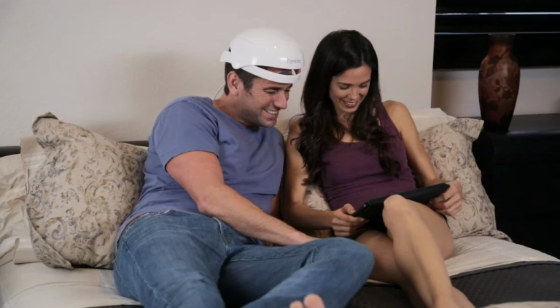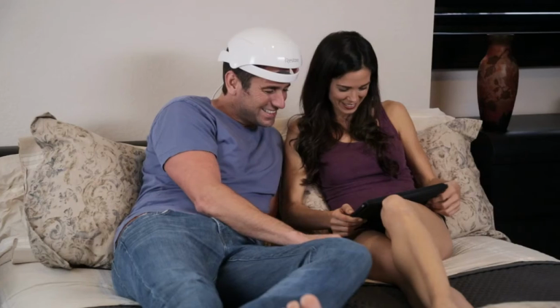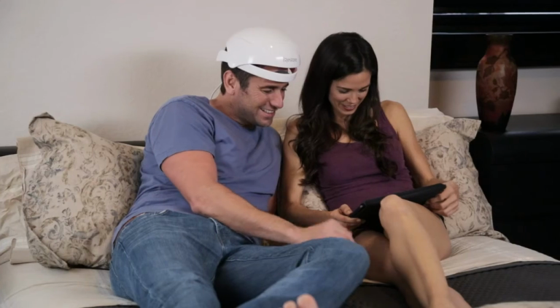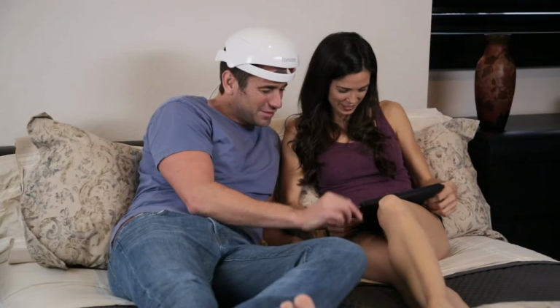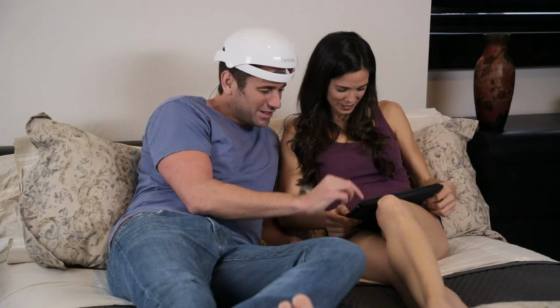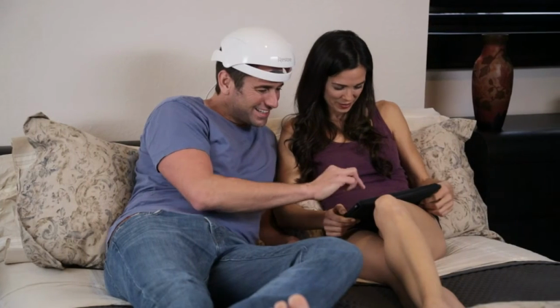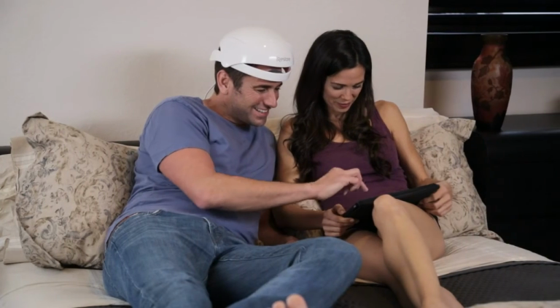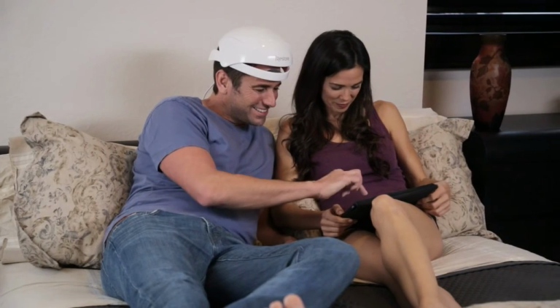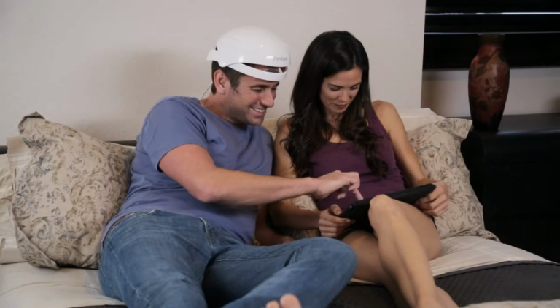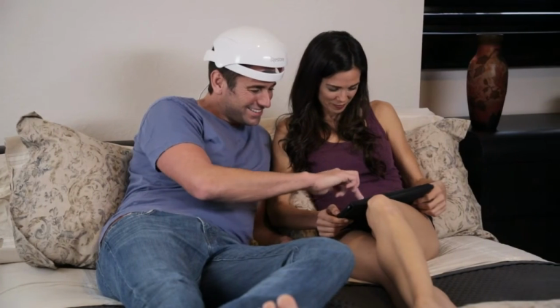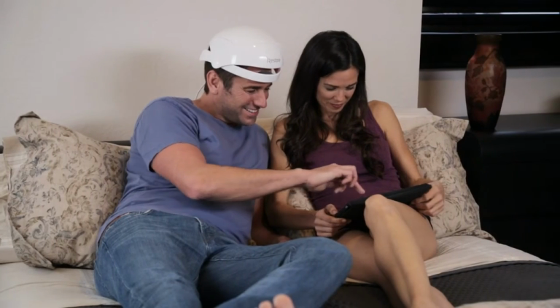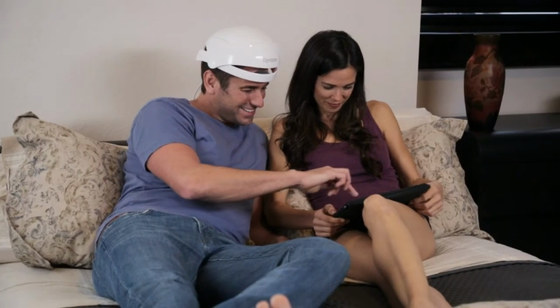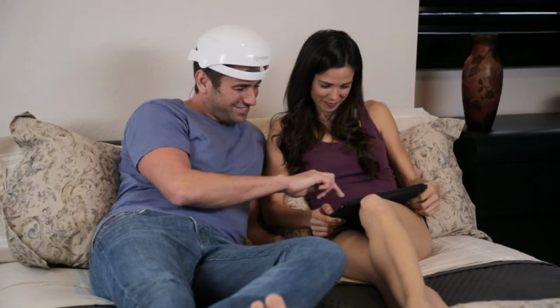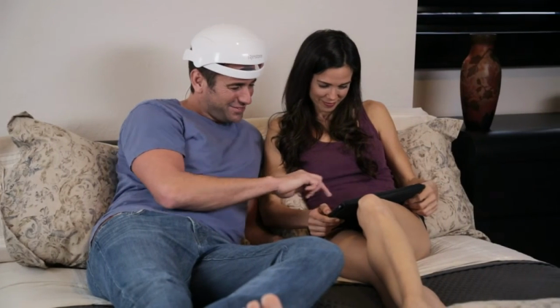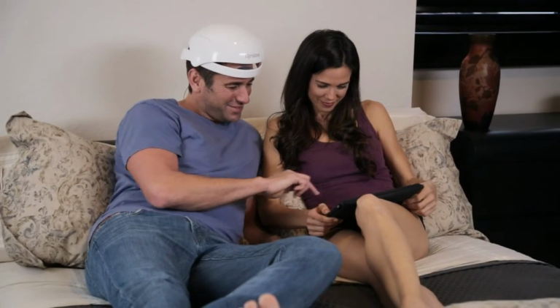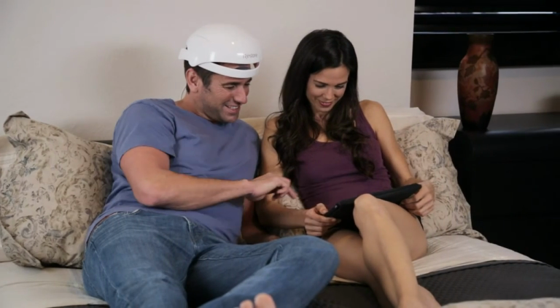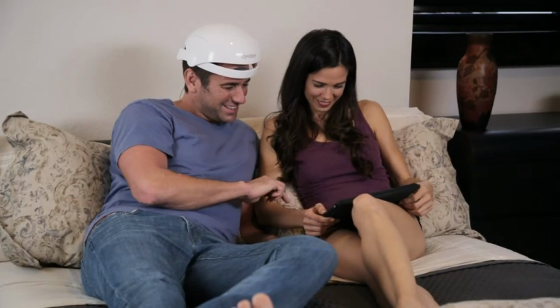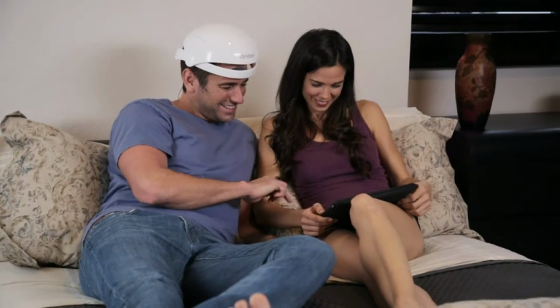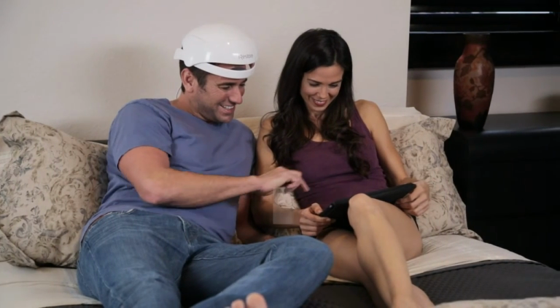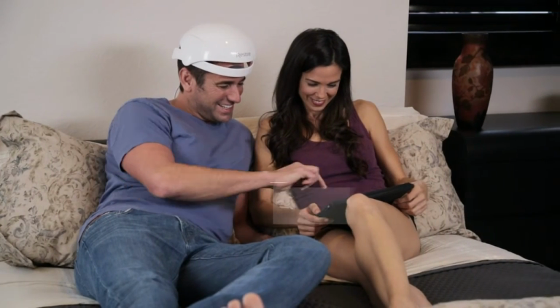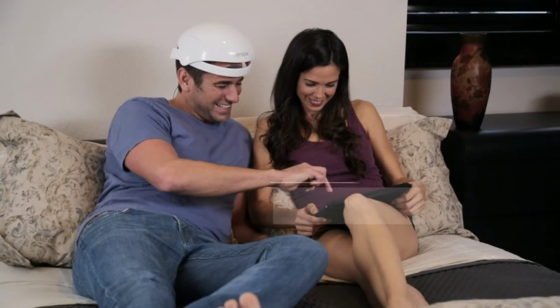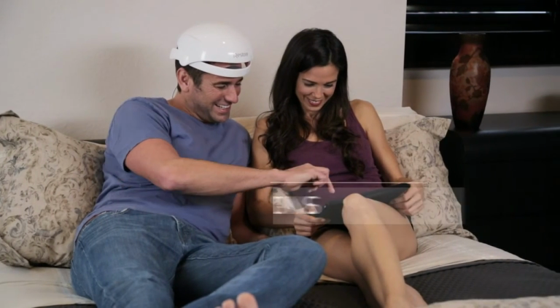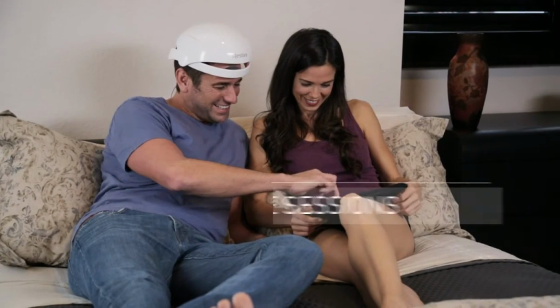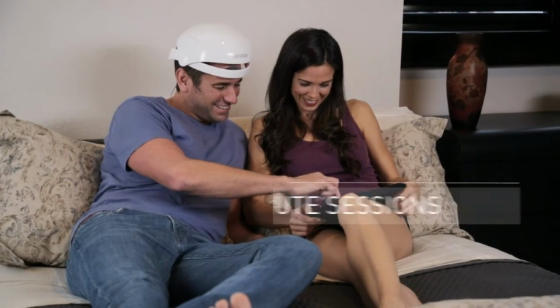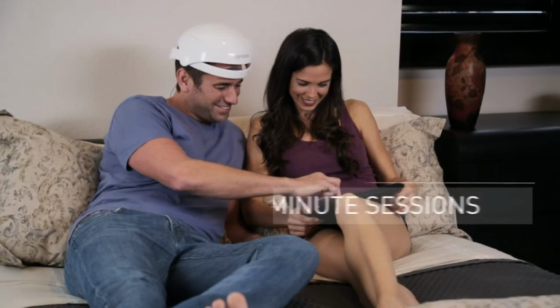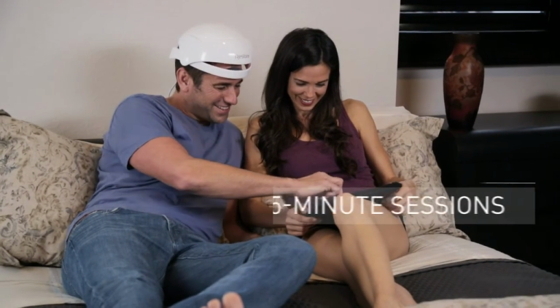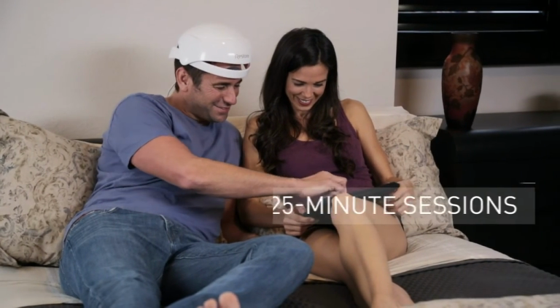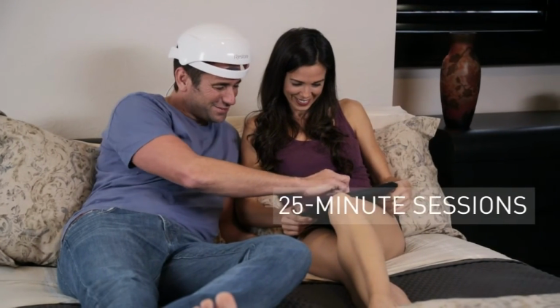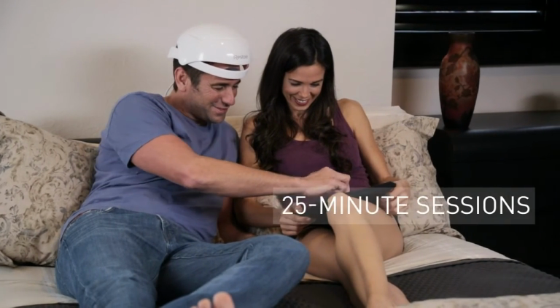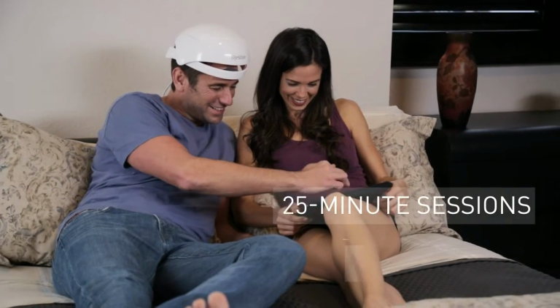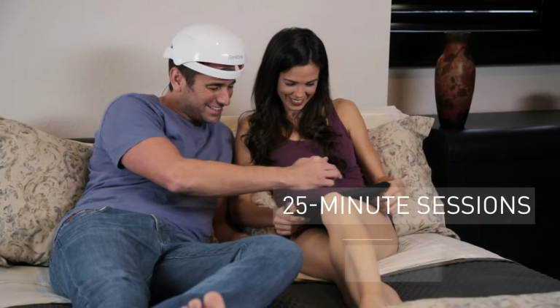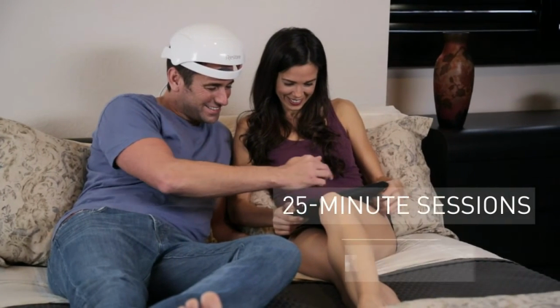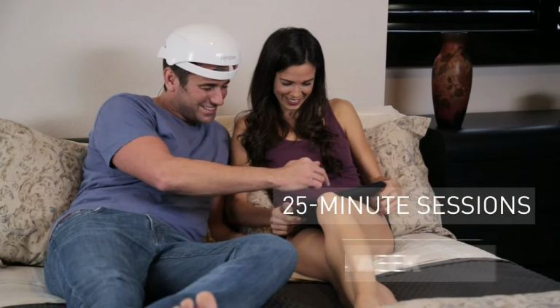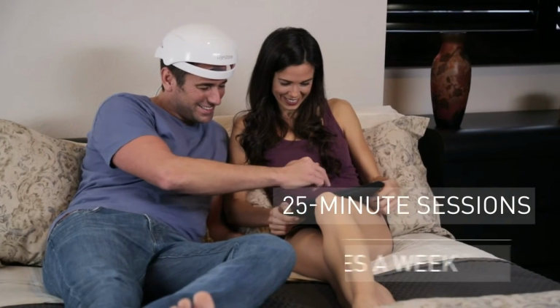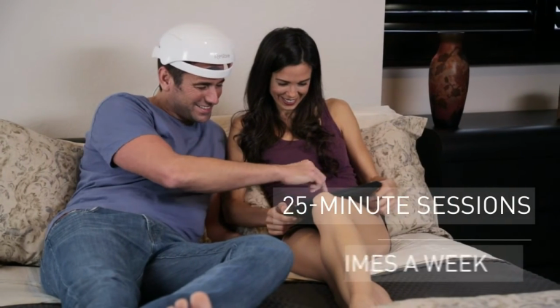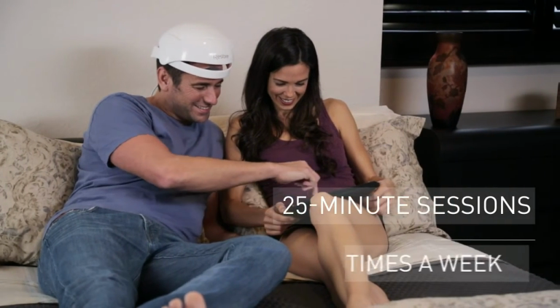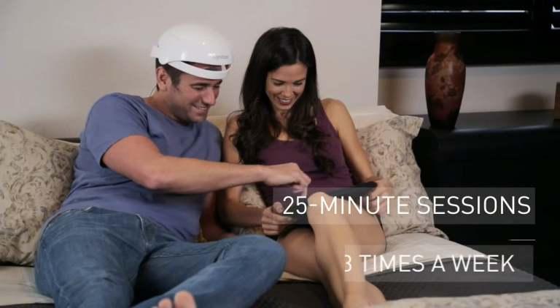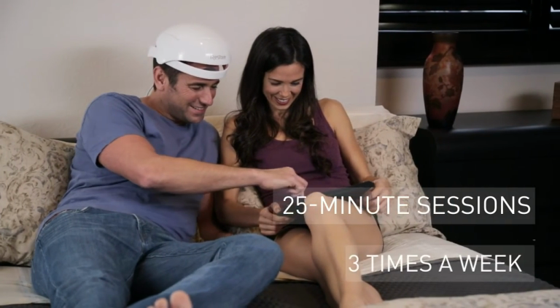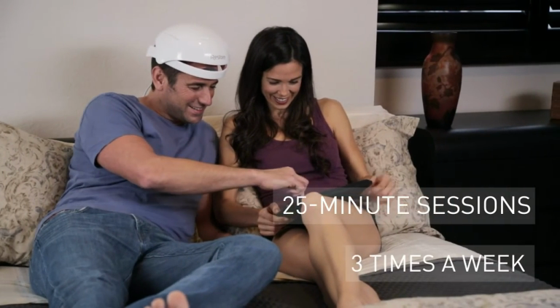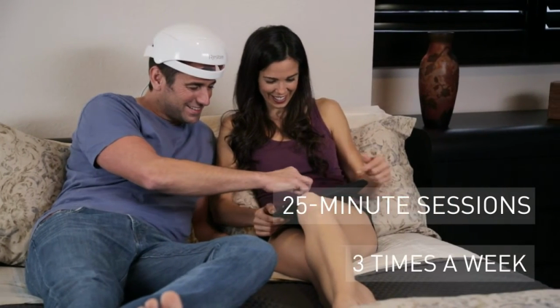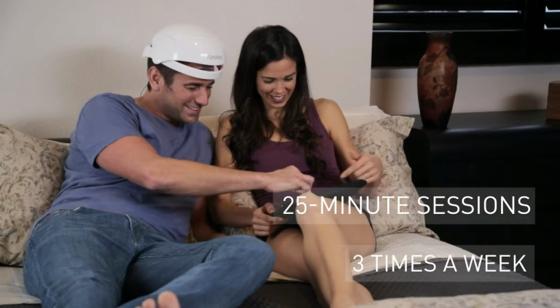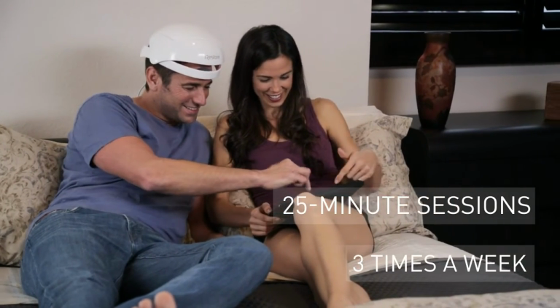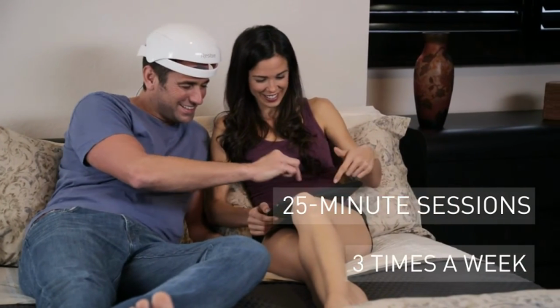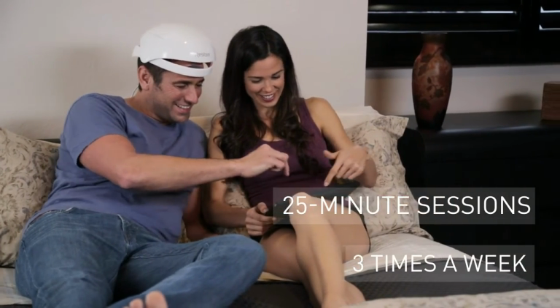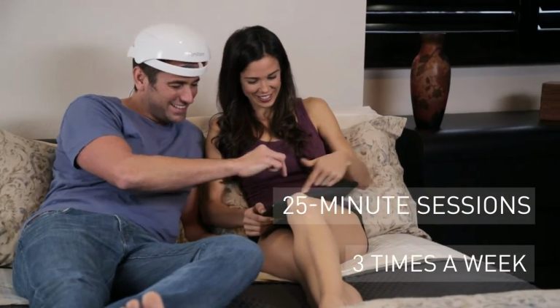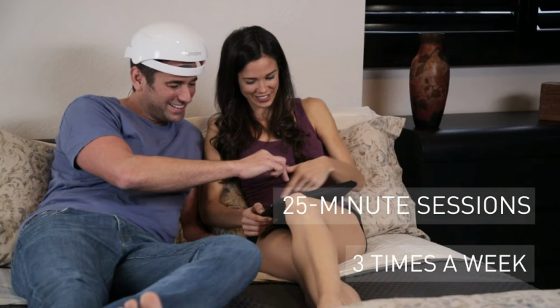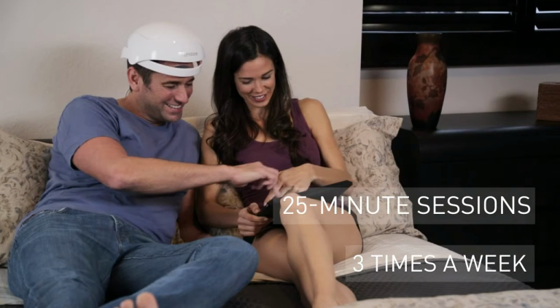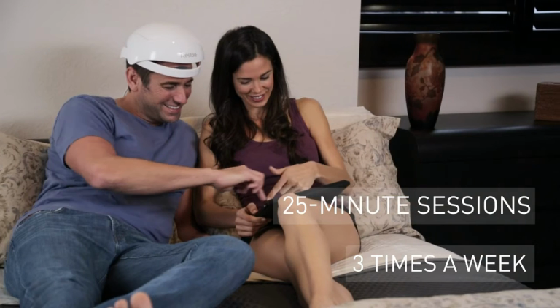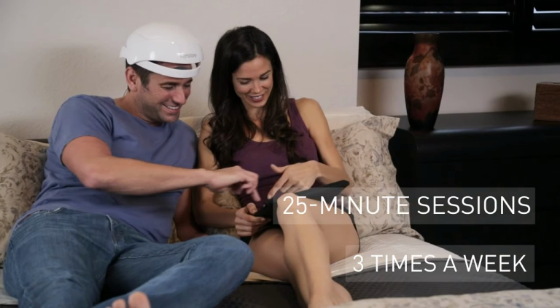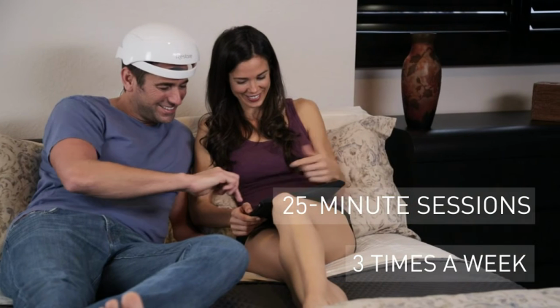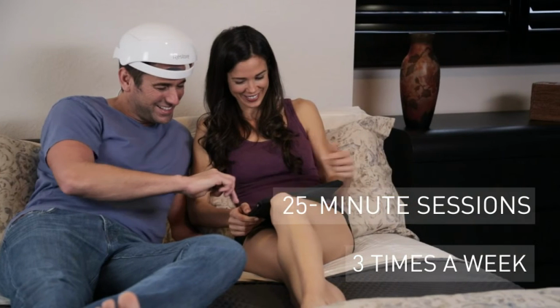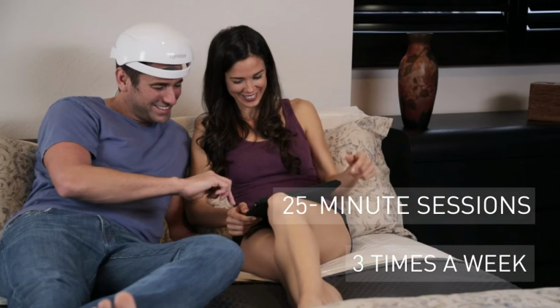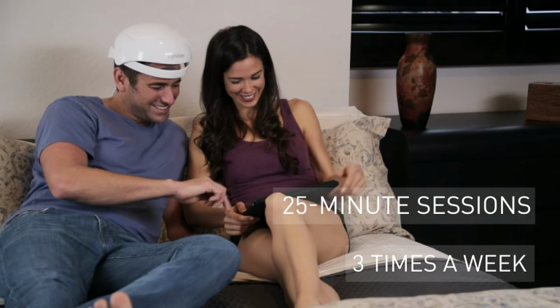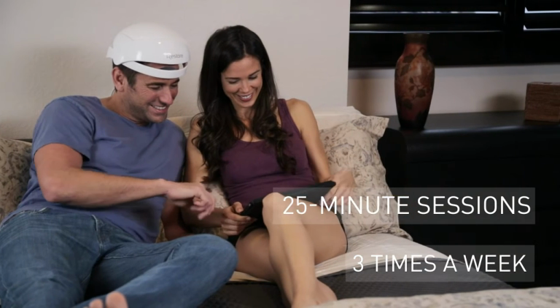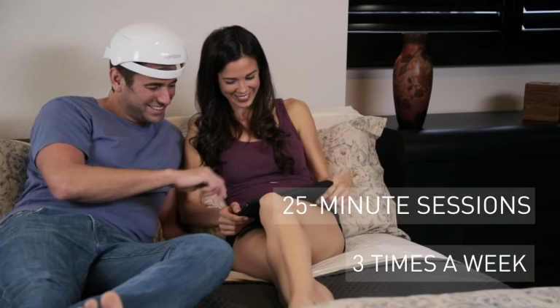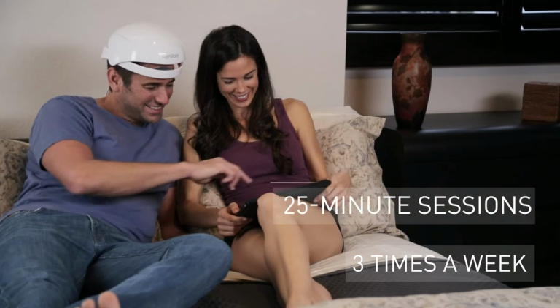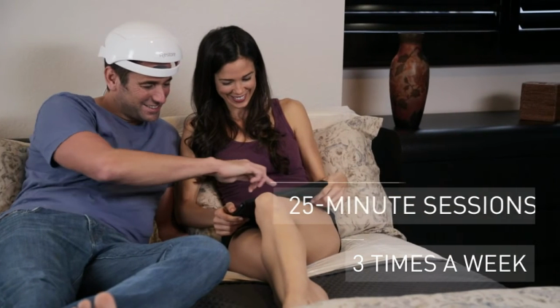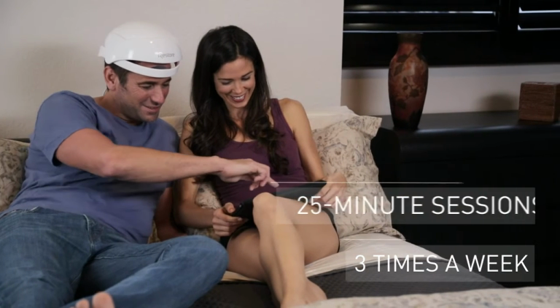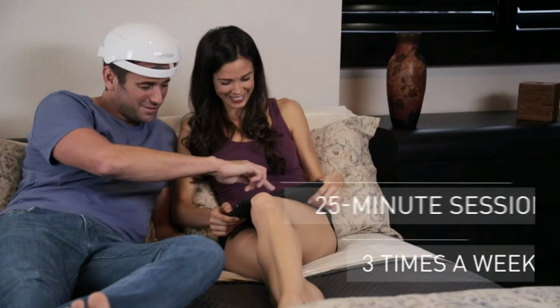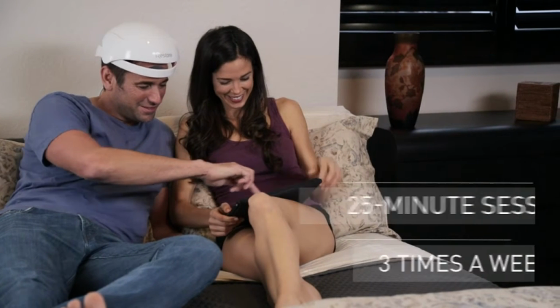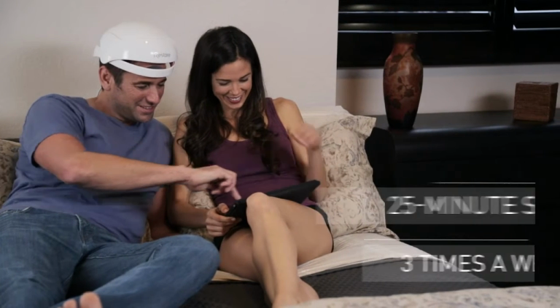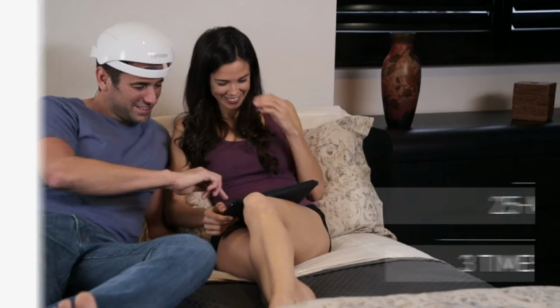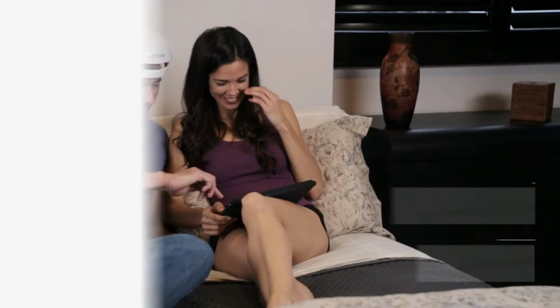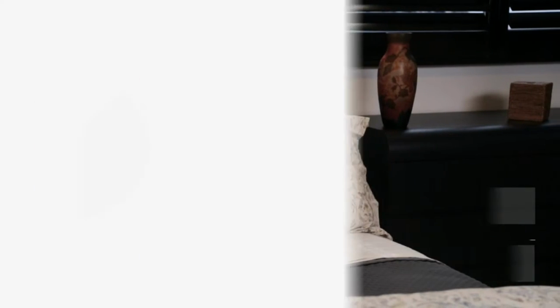Hair care is a lifelong commitment. The sooner you start, the better. Finding the right solution can shape your look and feel for life.